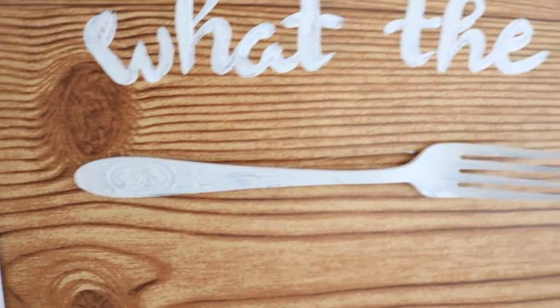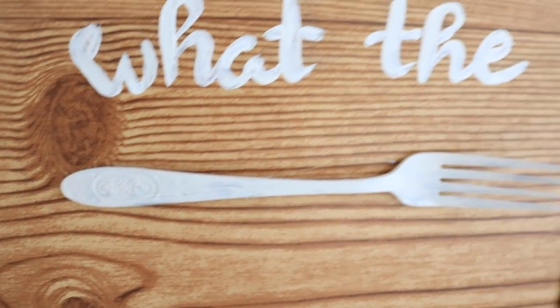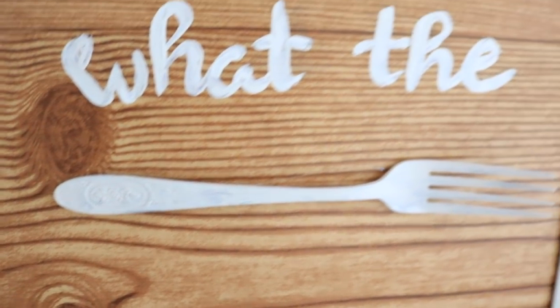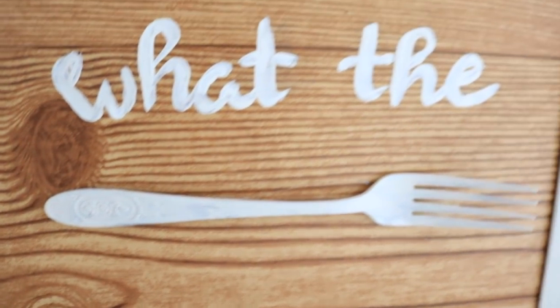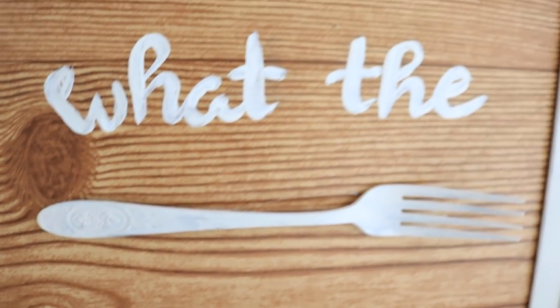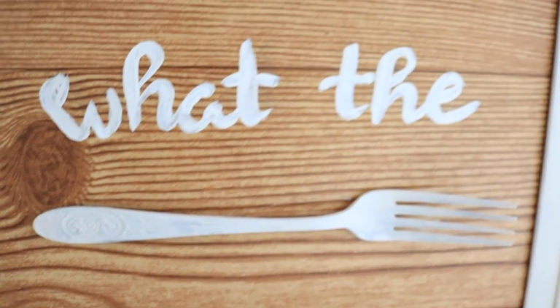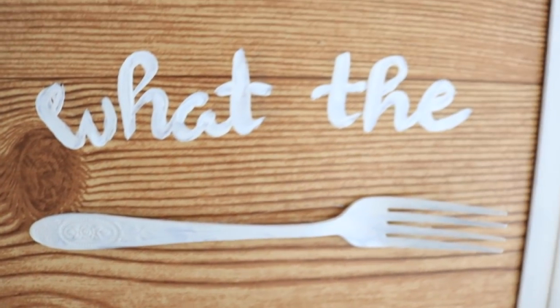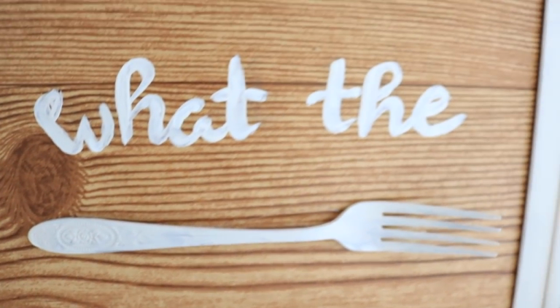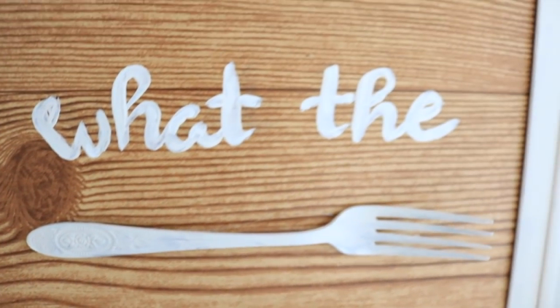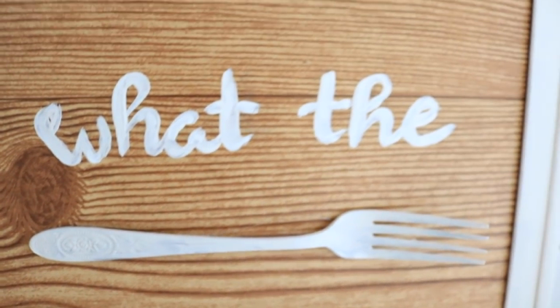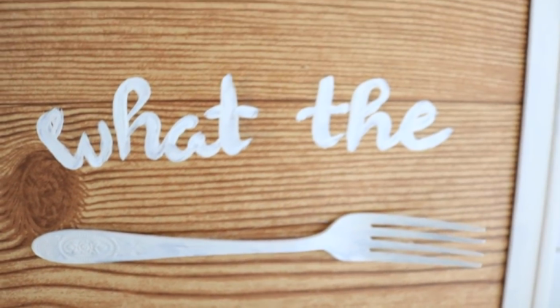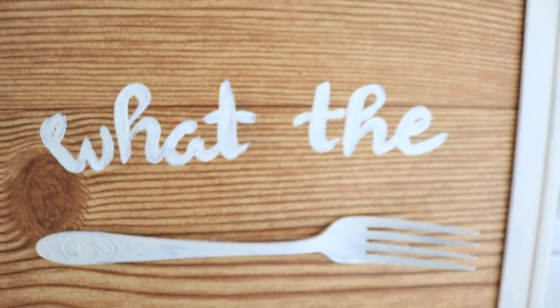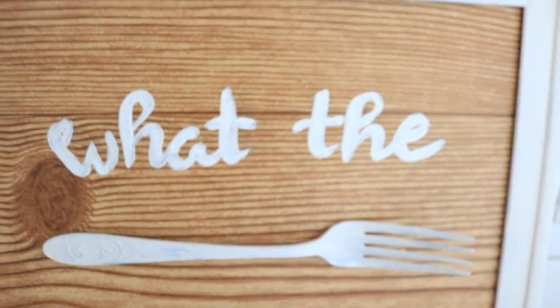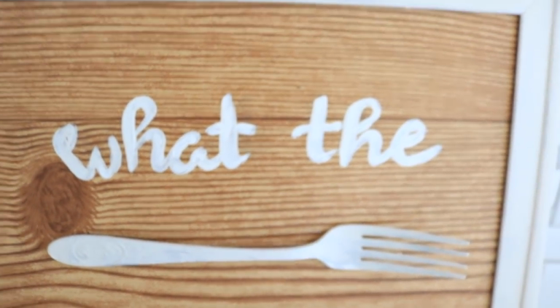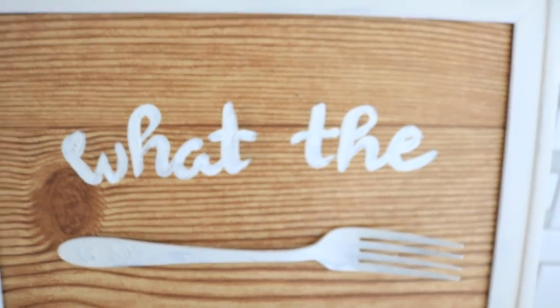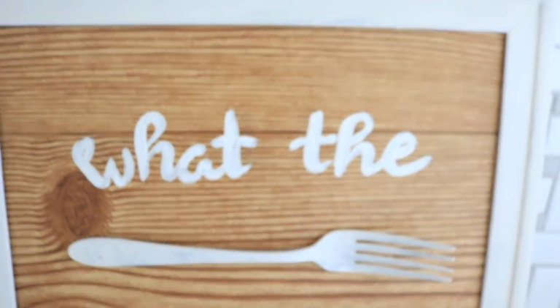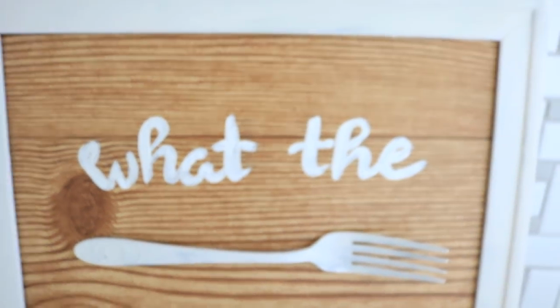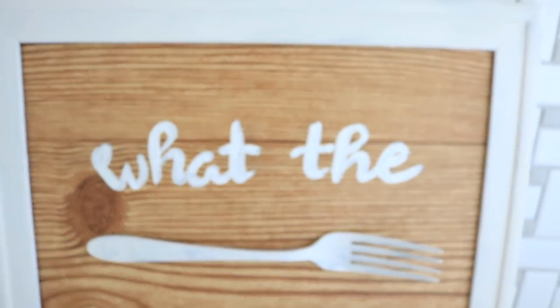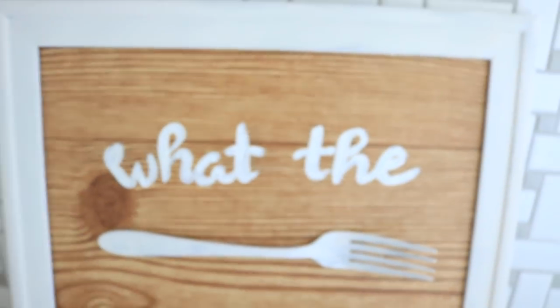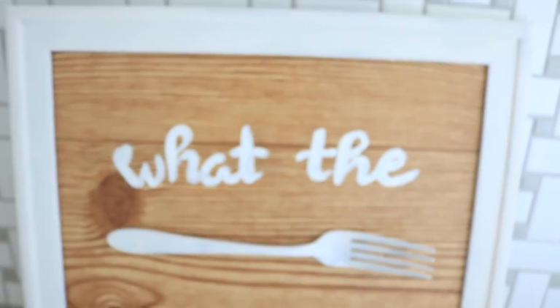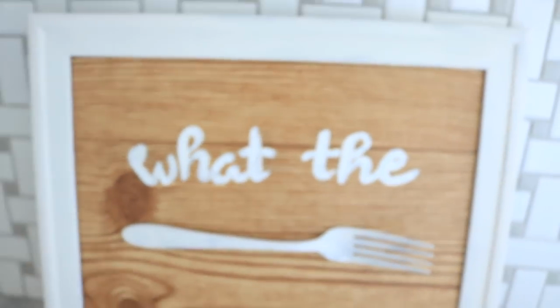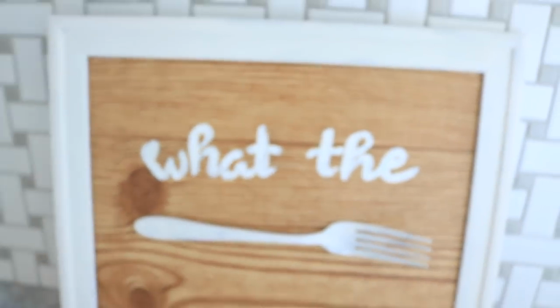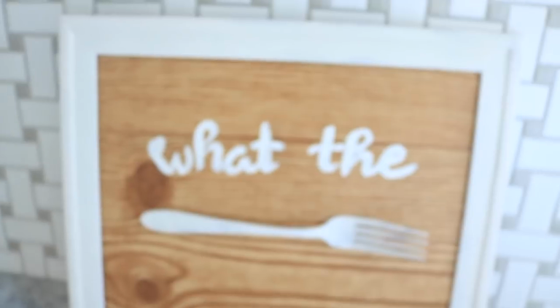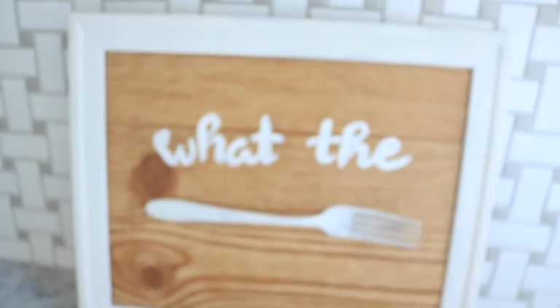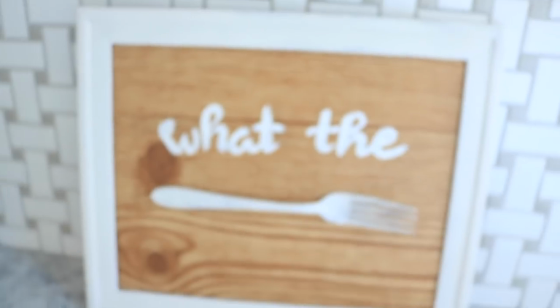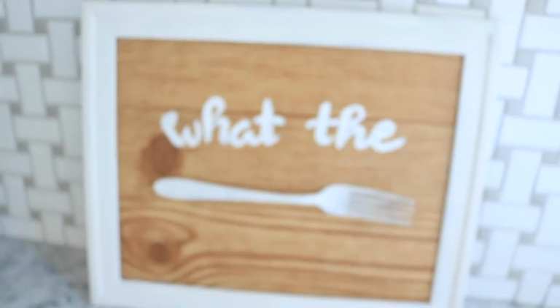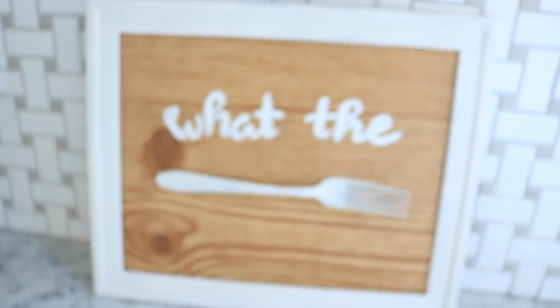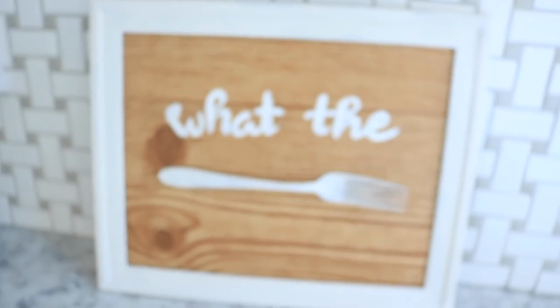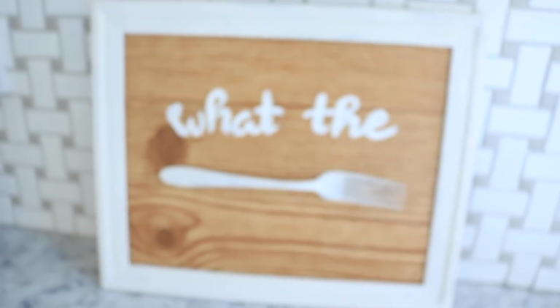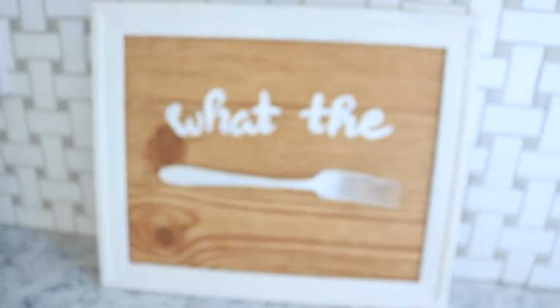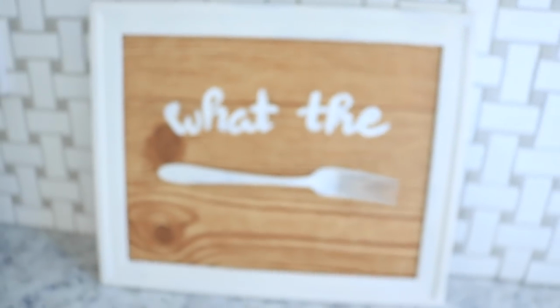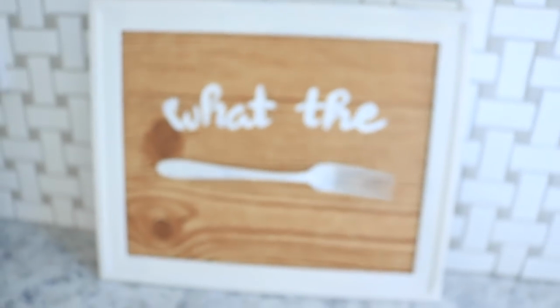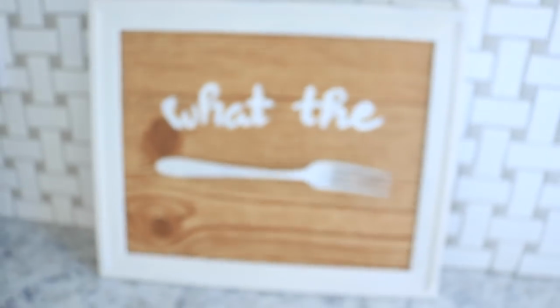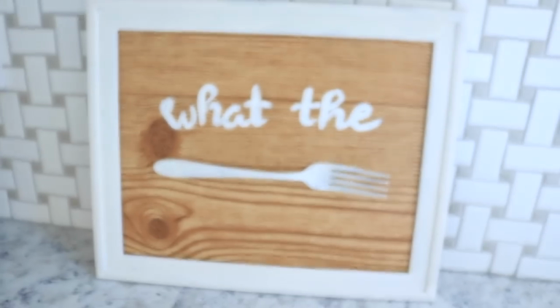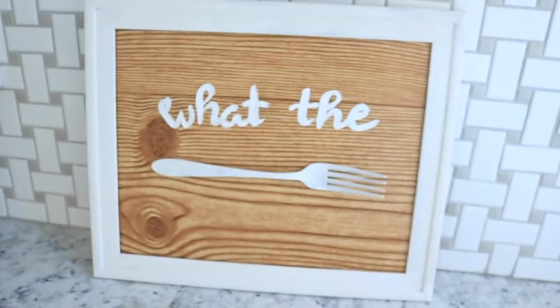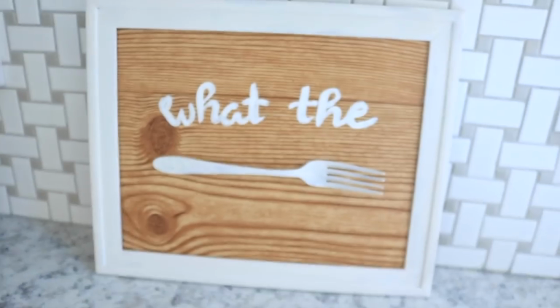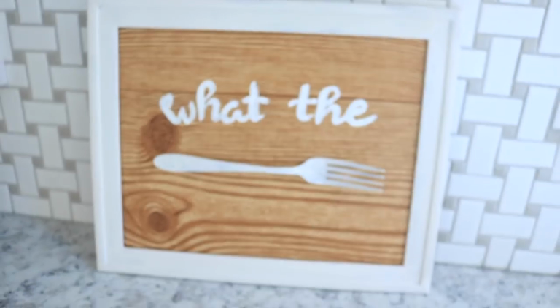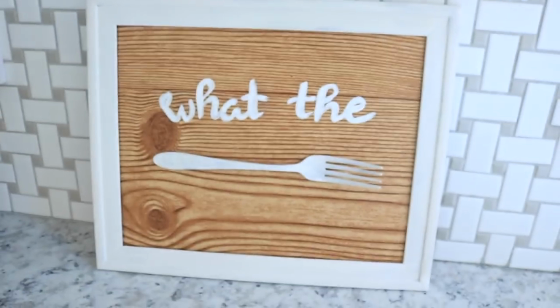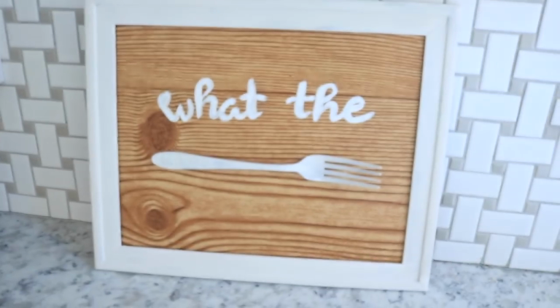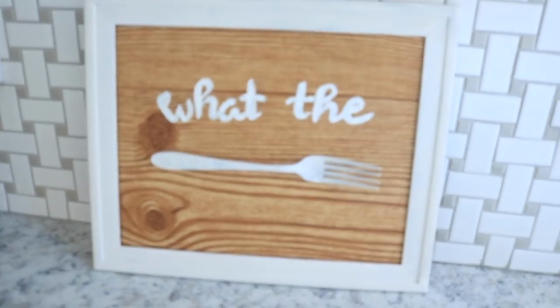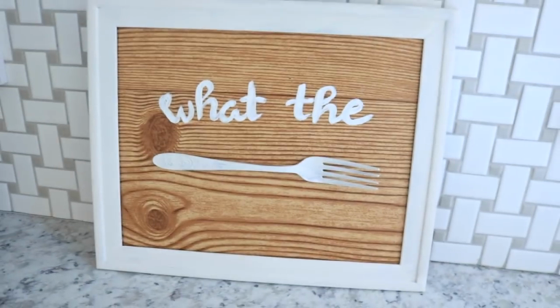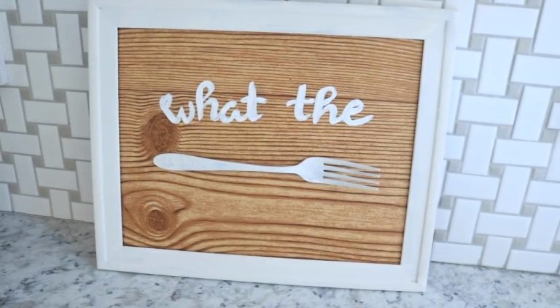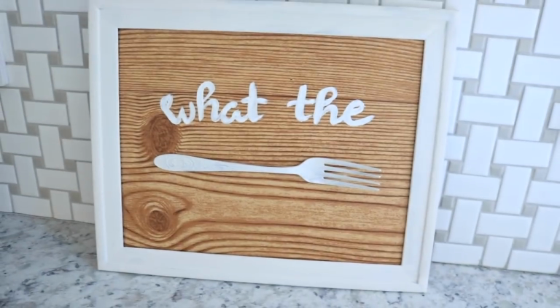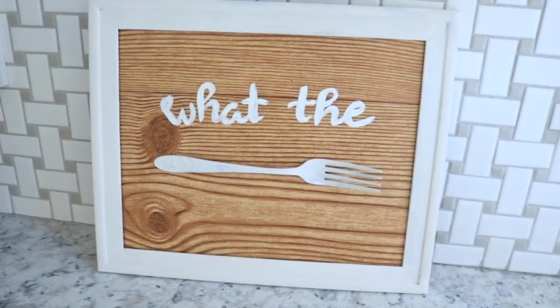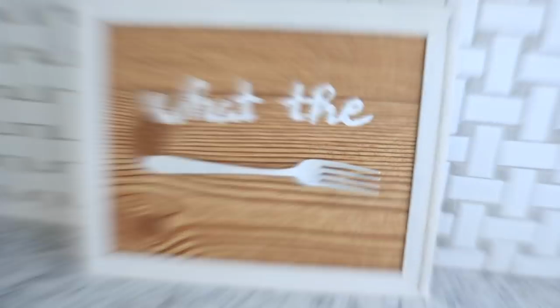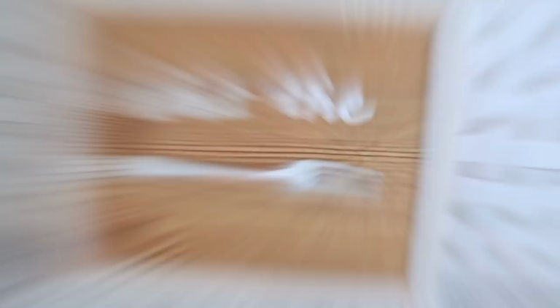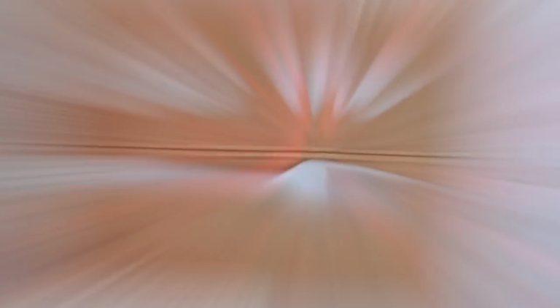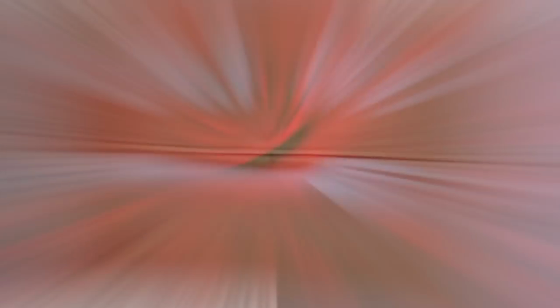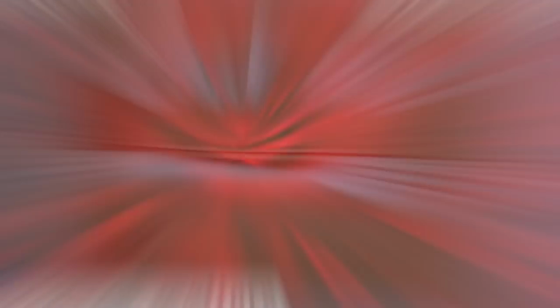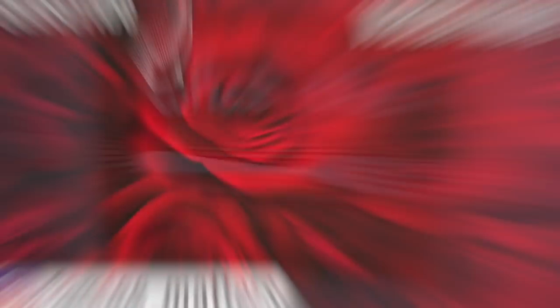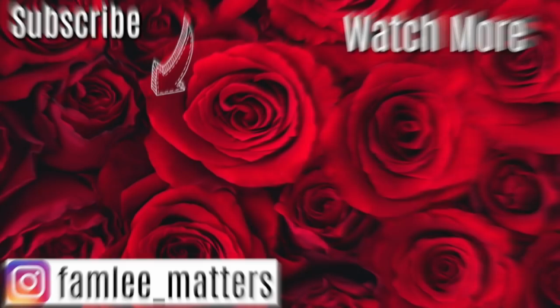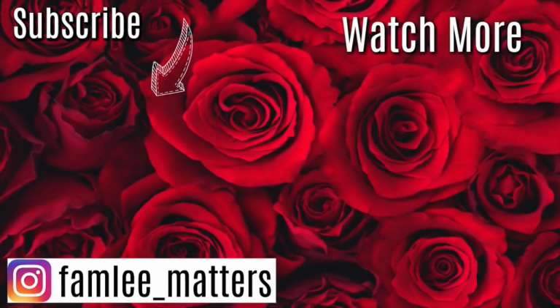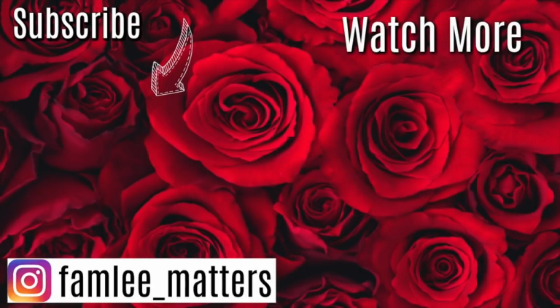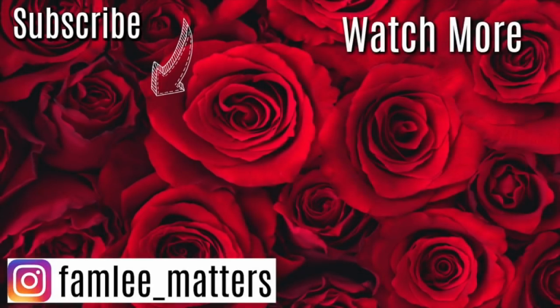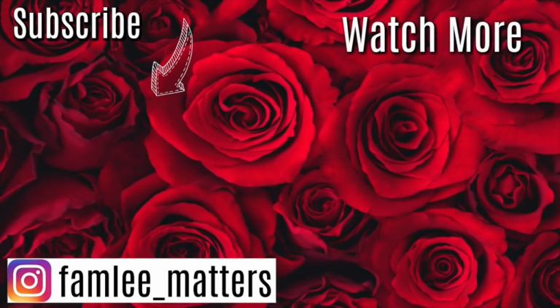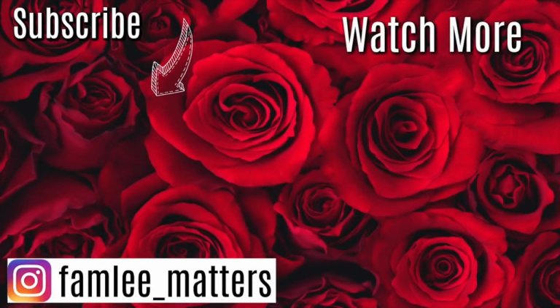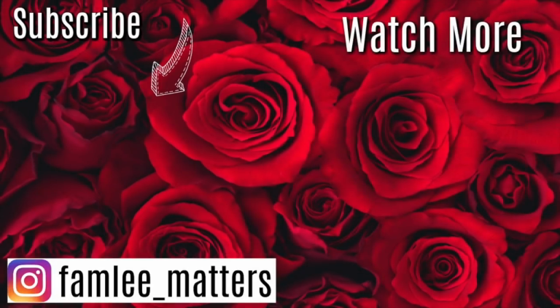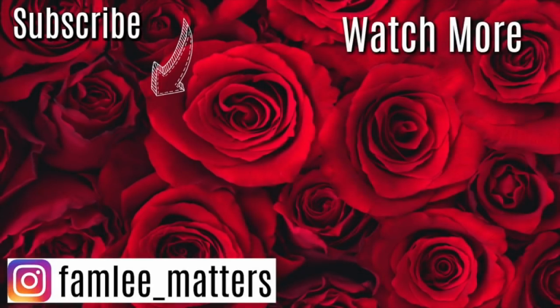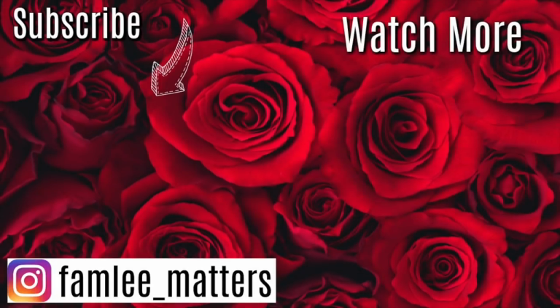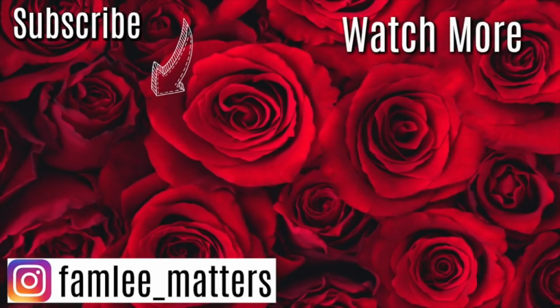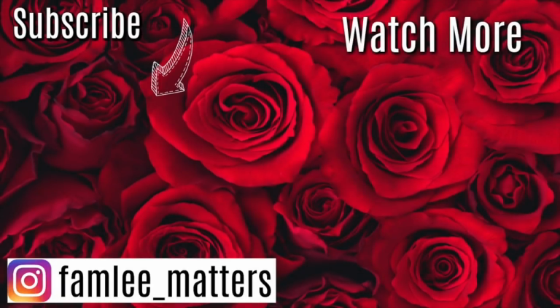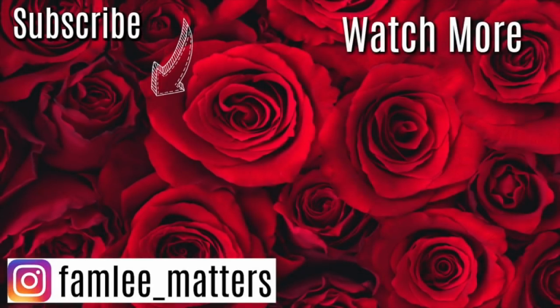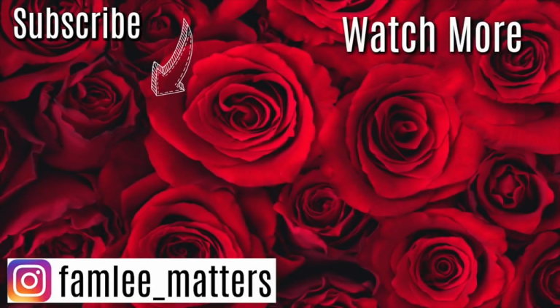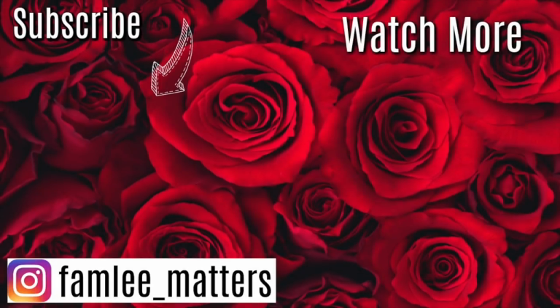I just love how this one turned out. Thank you guys so much for watching — comment down below and let me know which one is your favorite, and don't forget to subscribe if you're new. We'll see you all next time, bye!